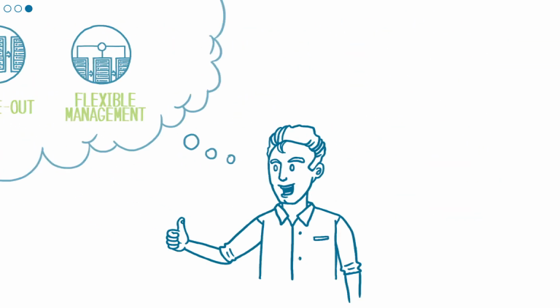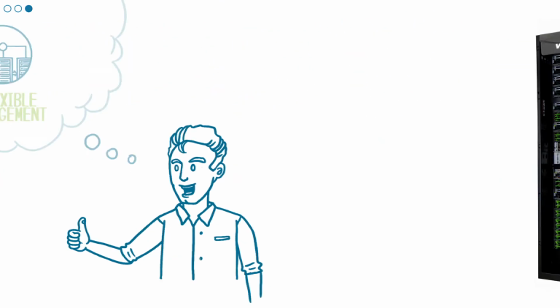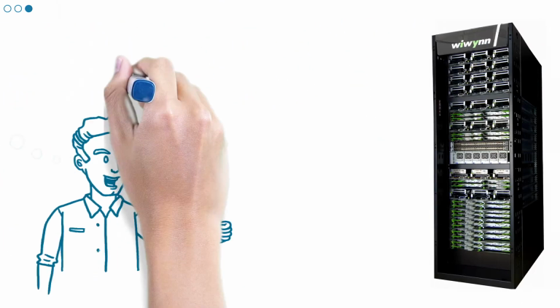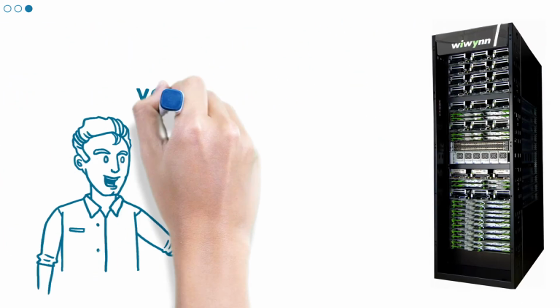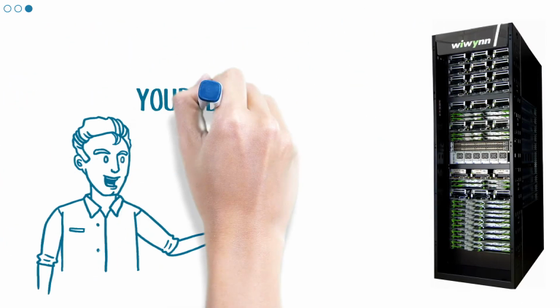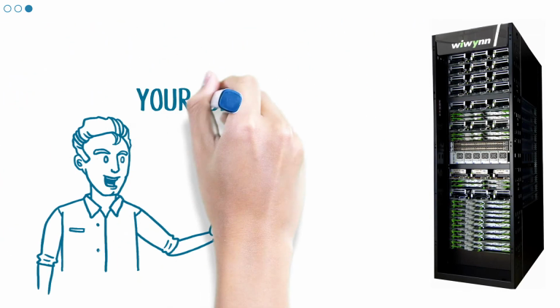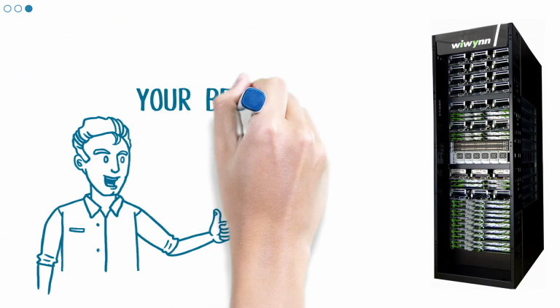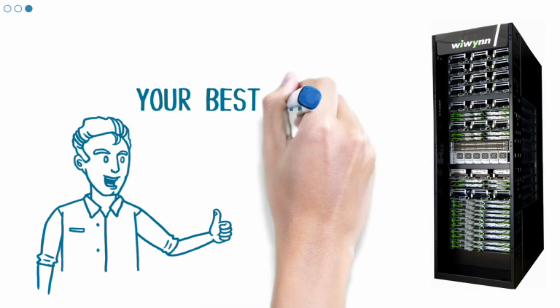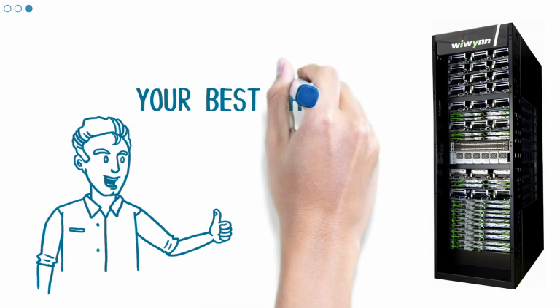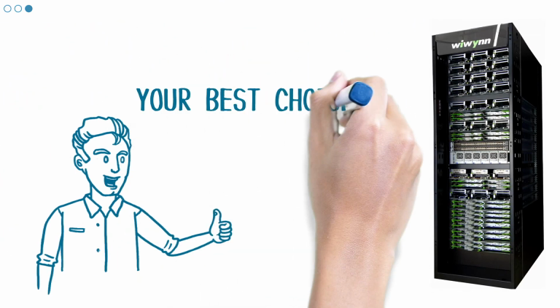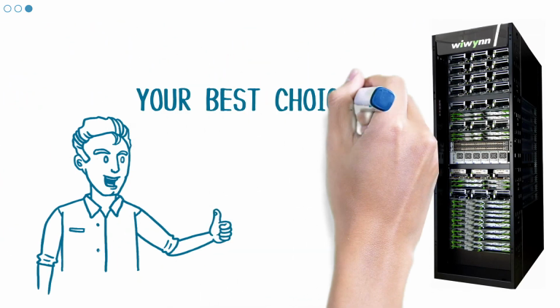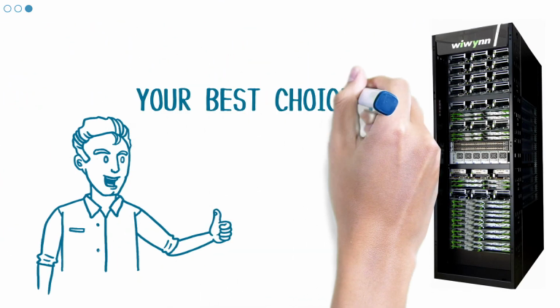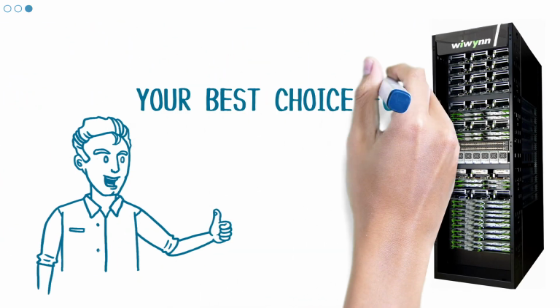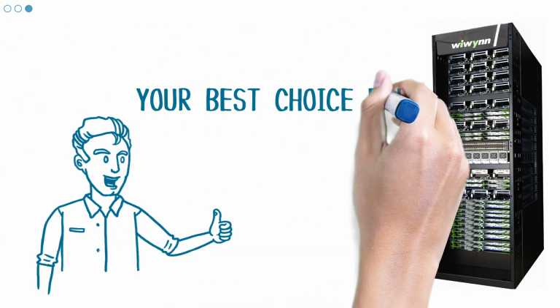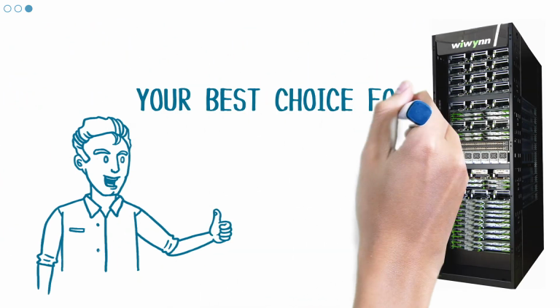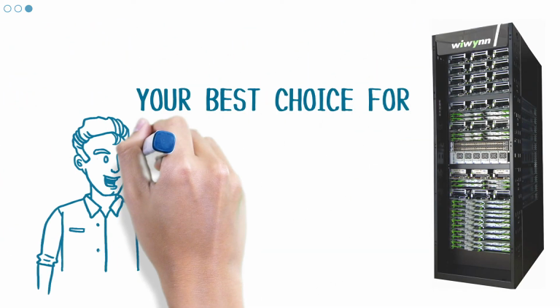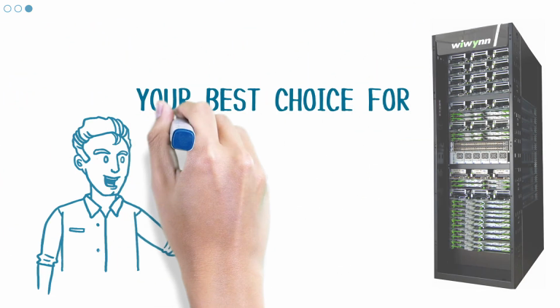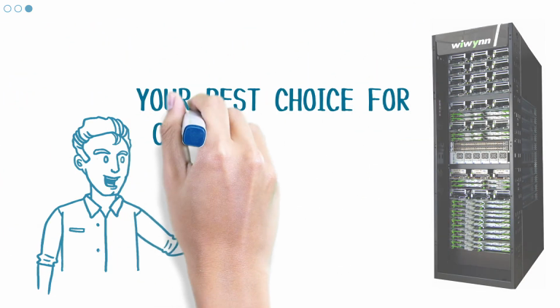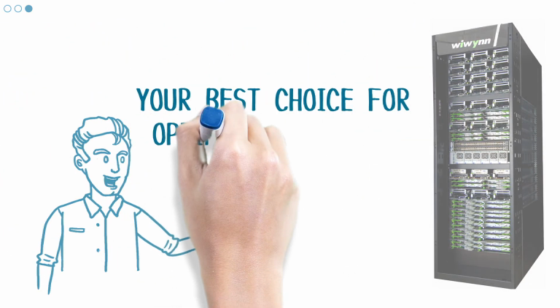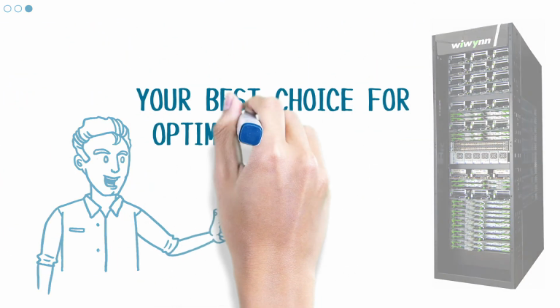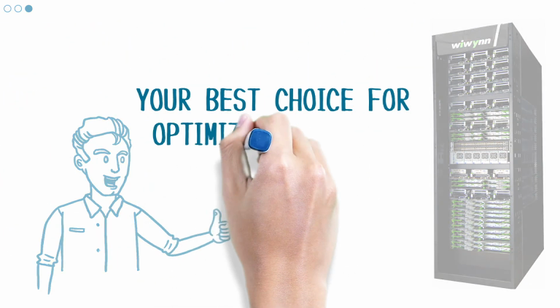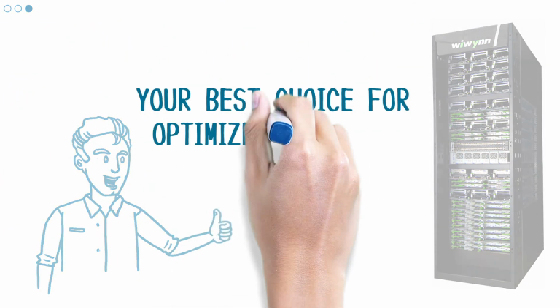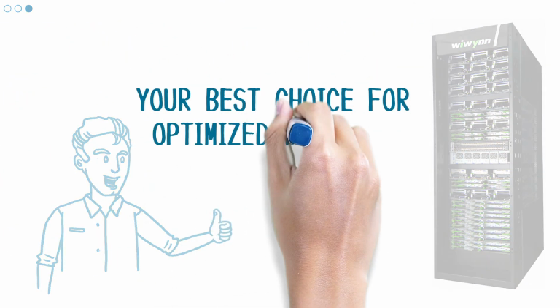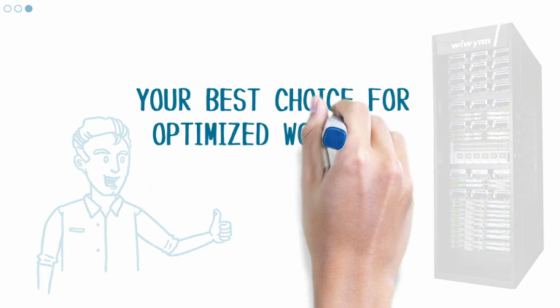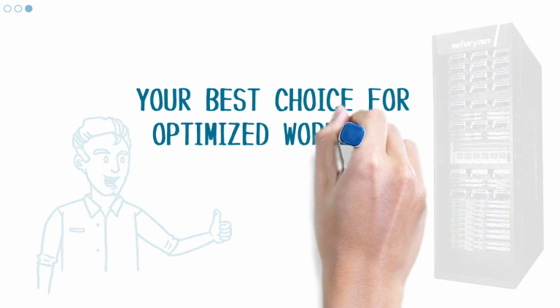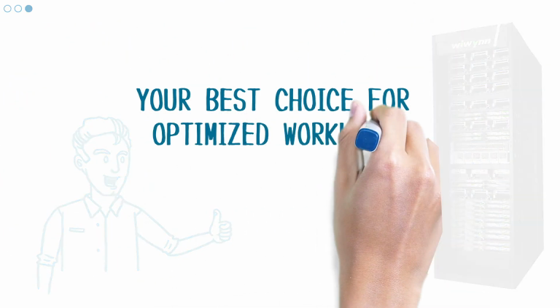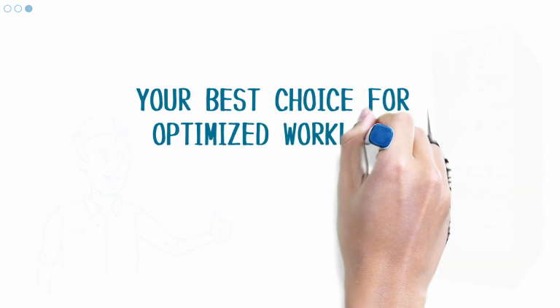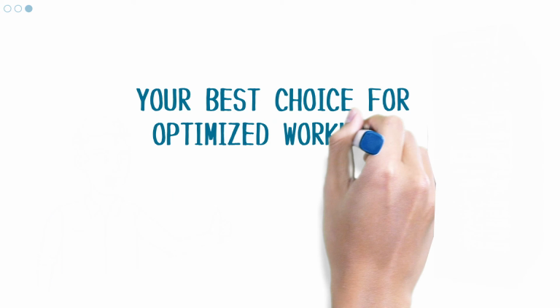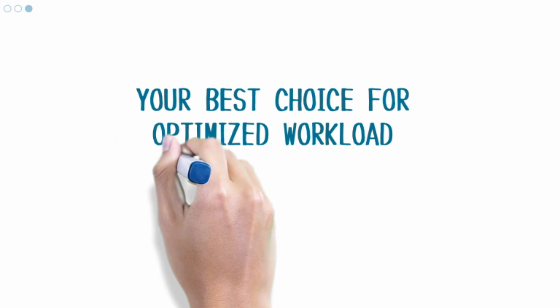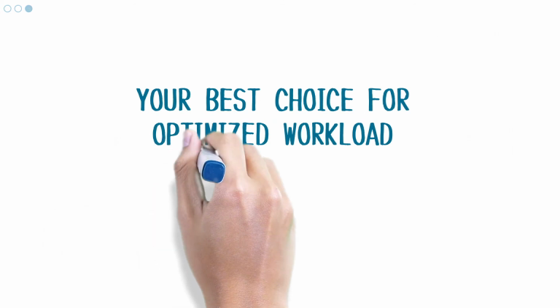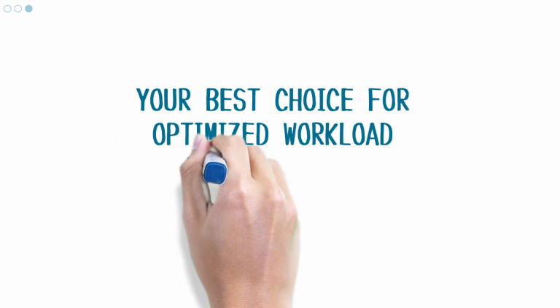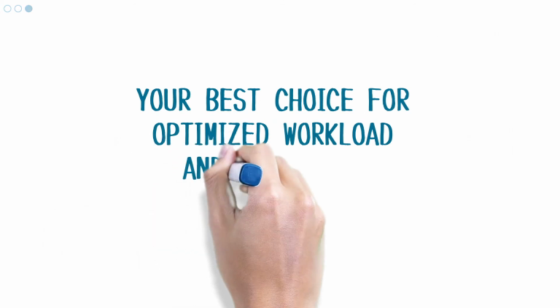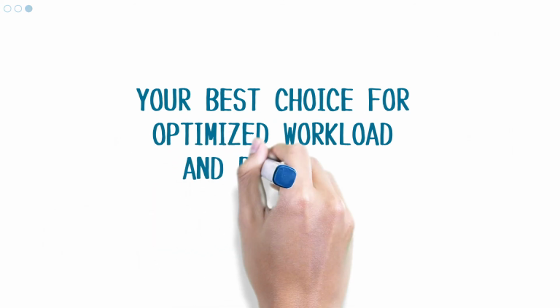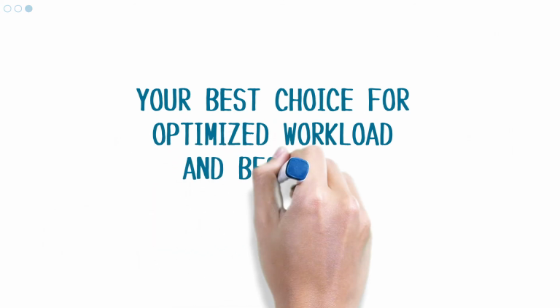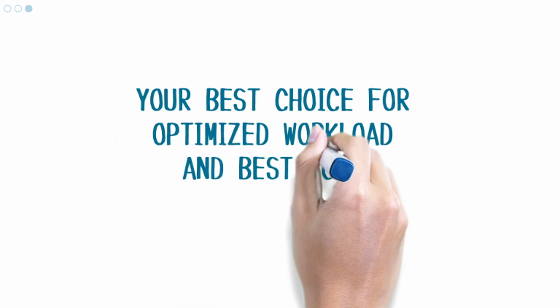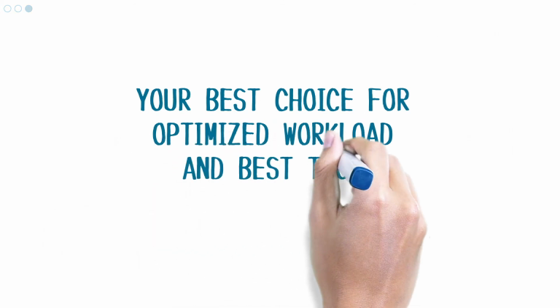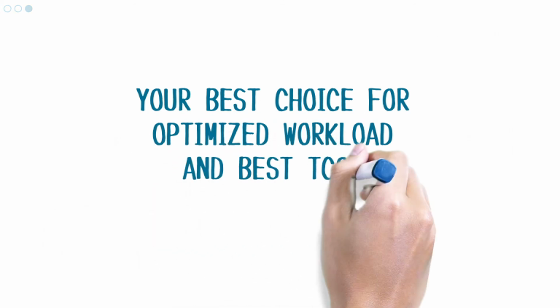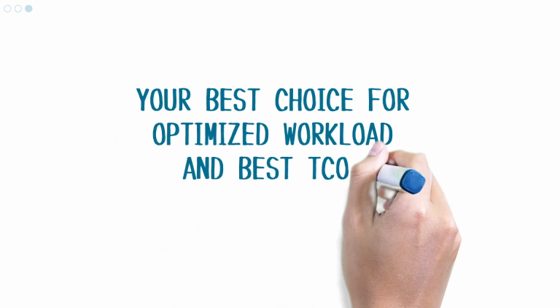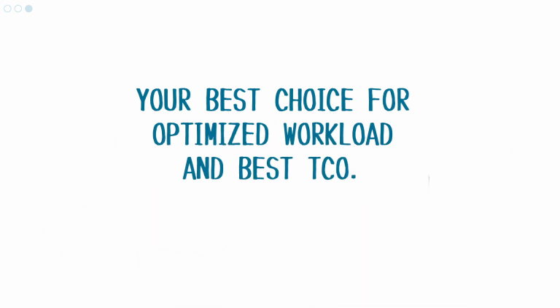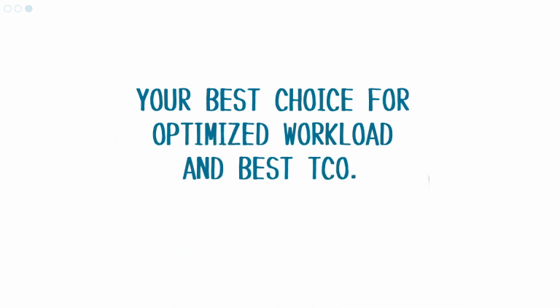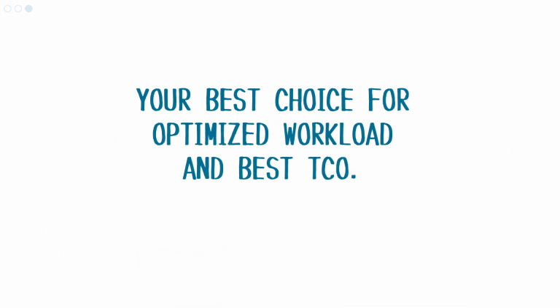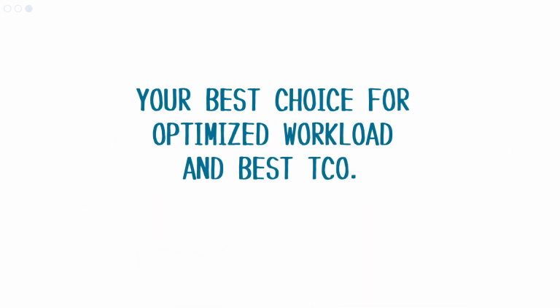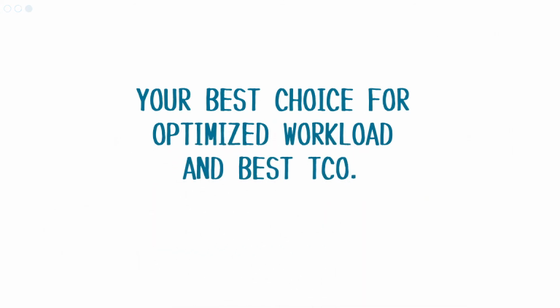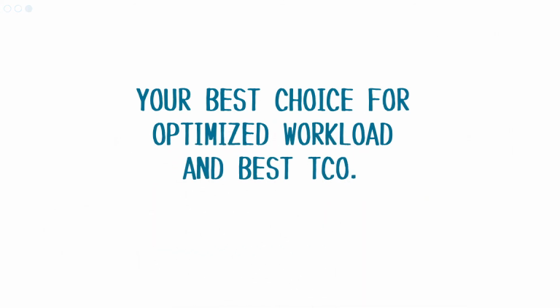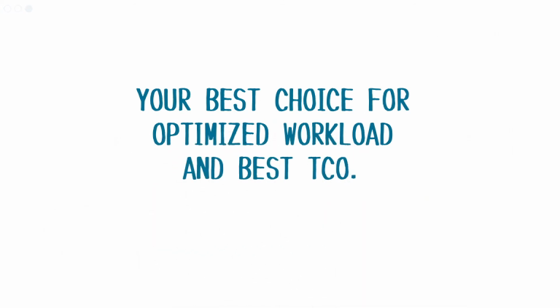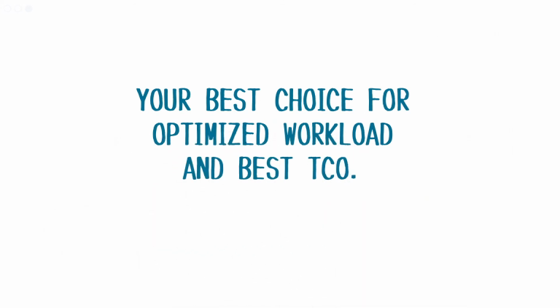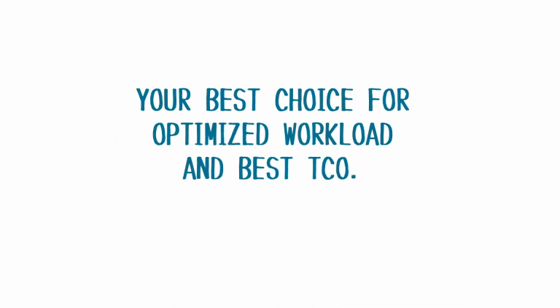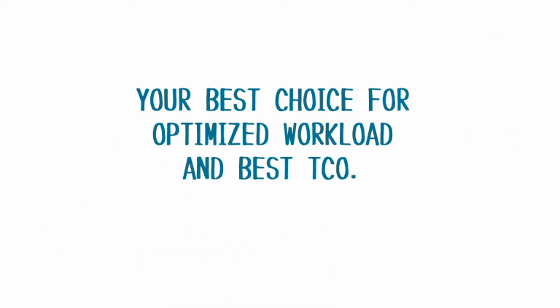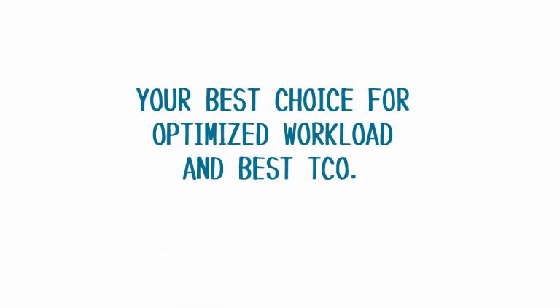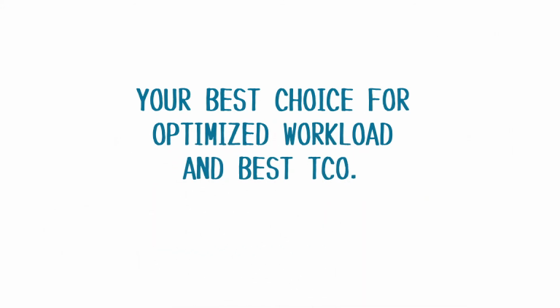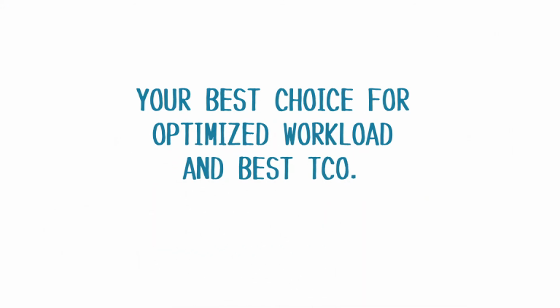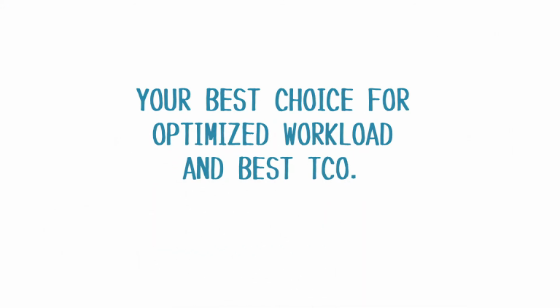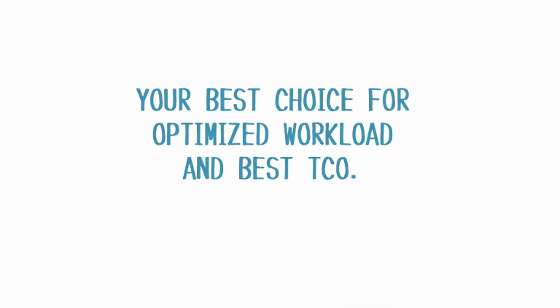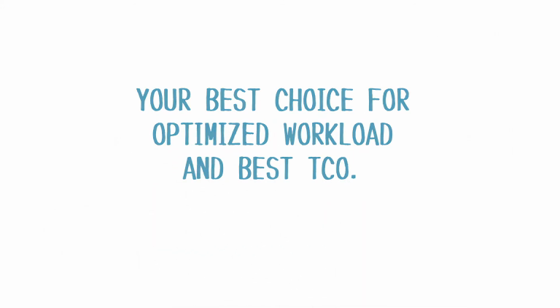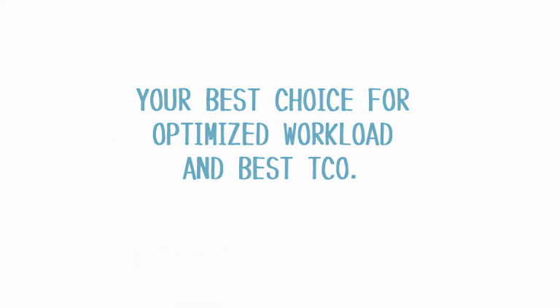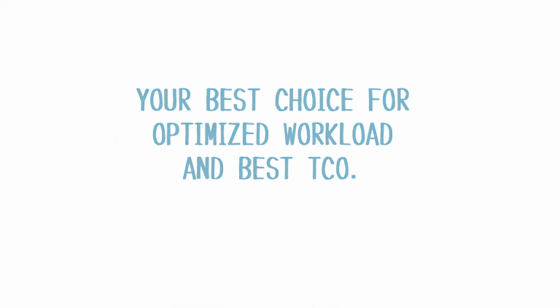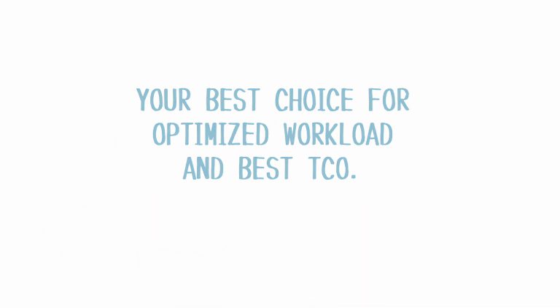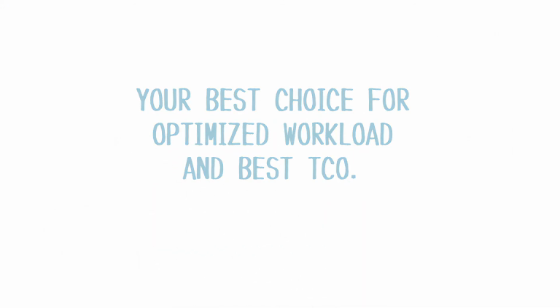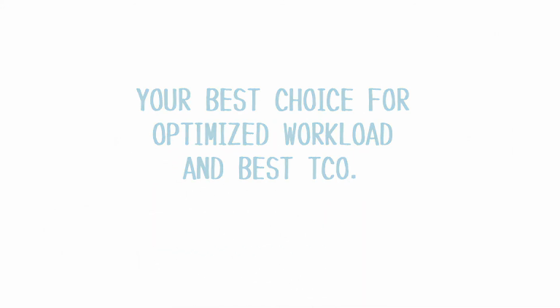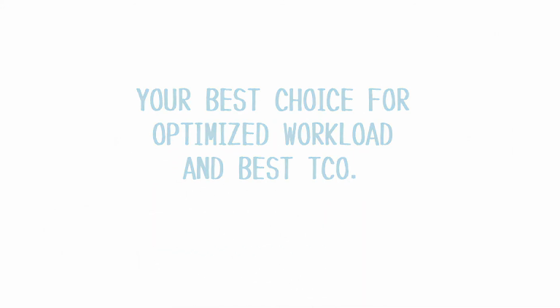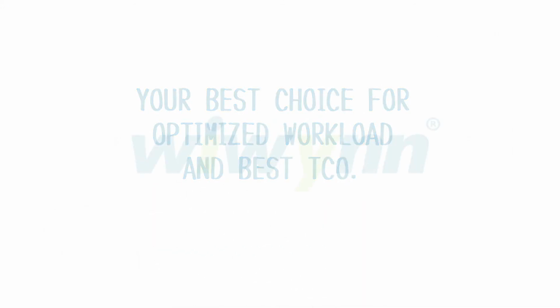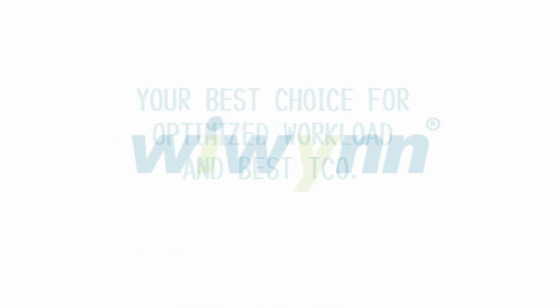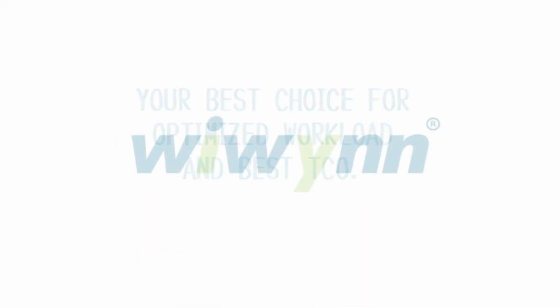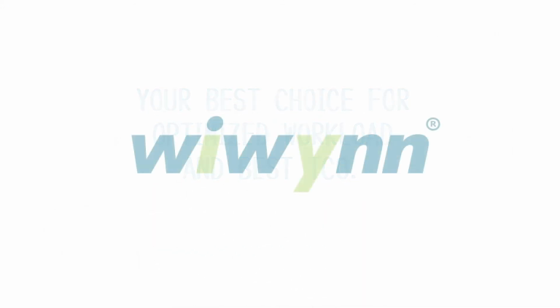Your best choice for optimized workload and best TCO. WeWIN.